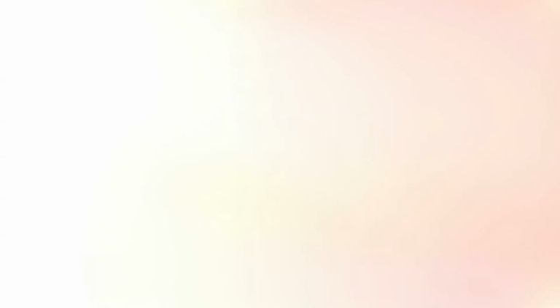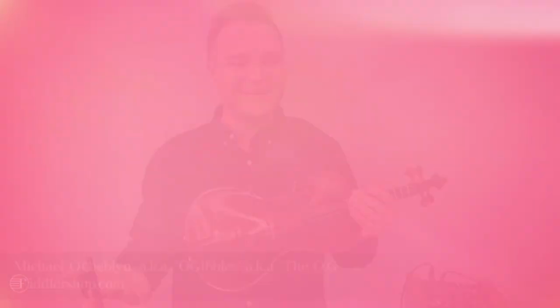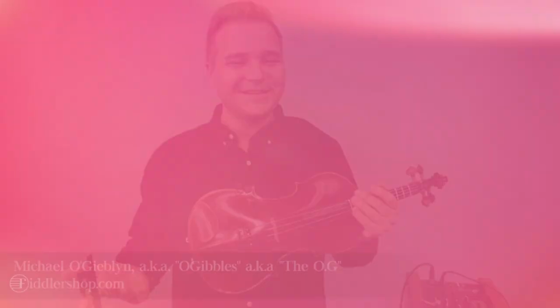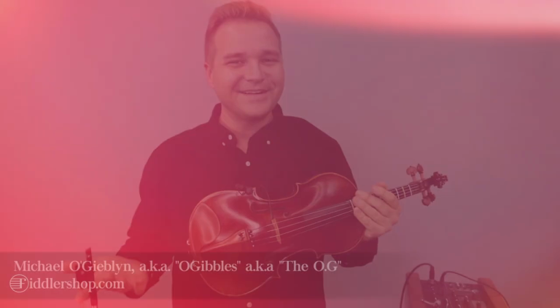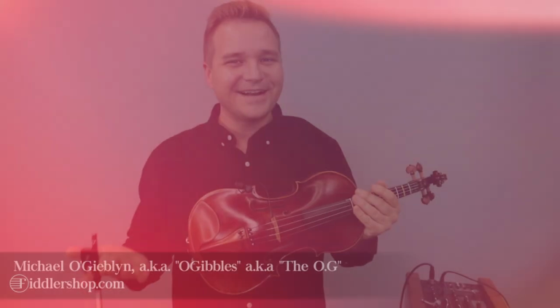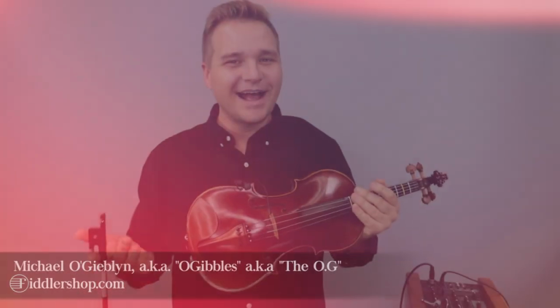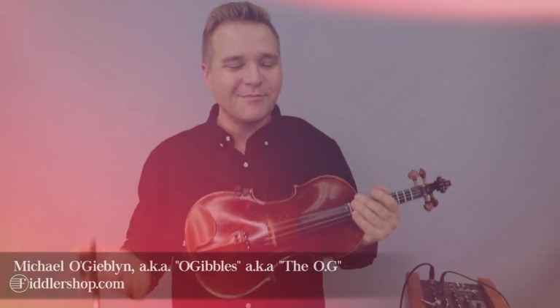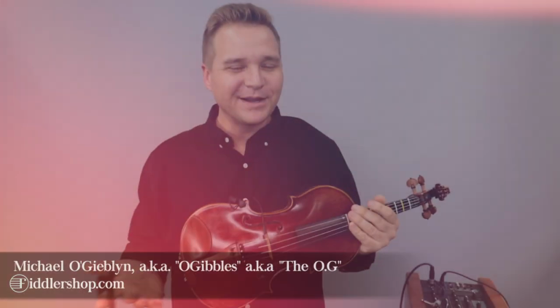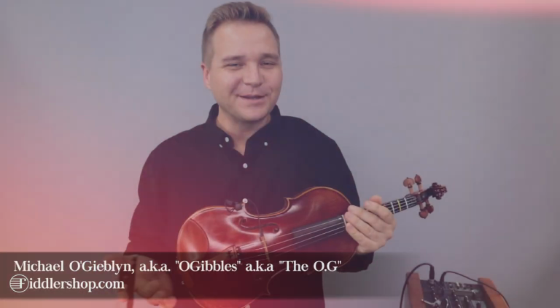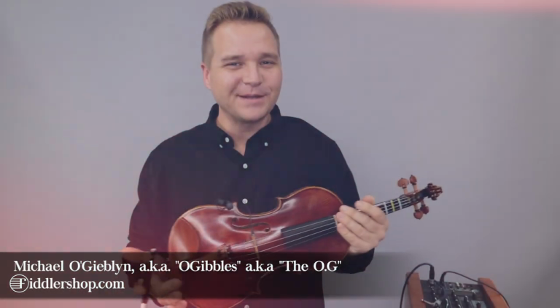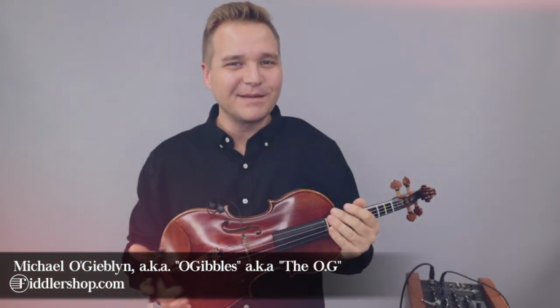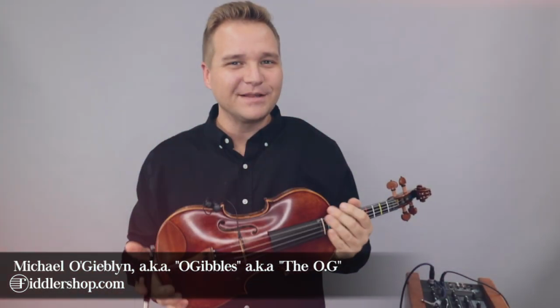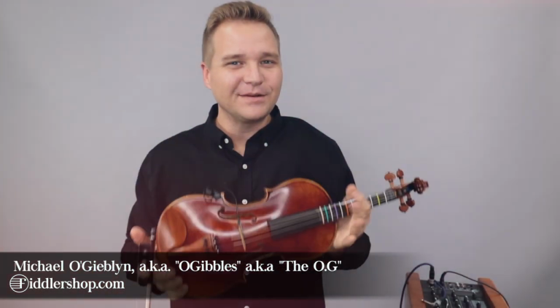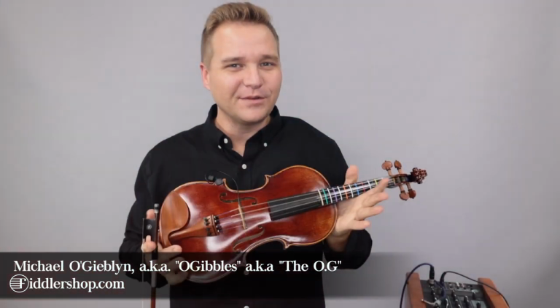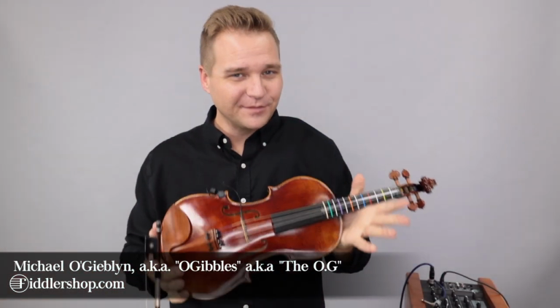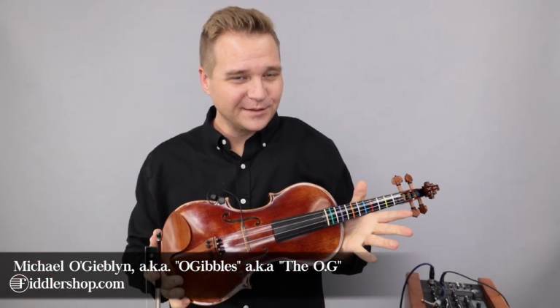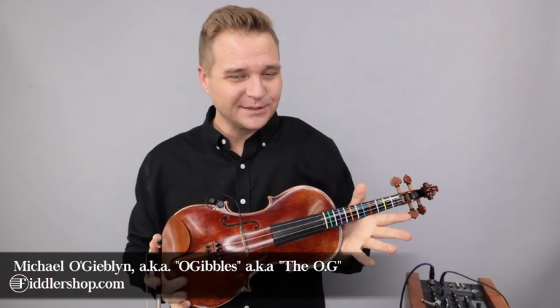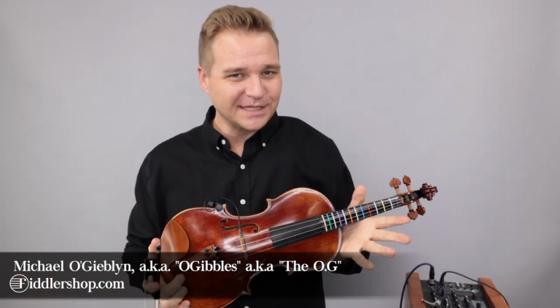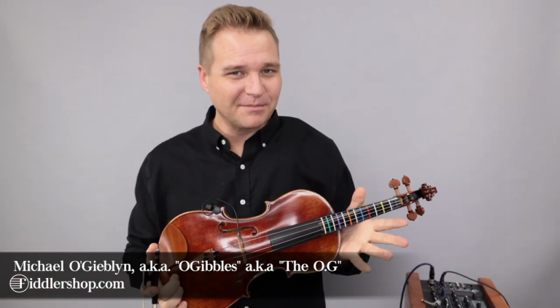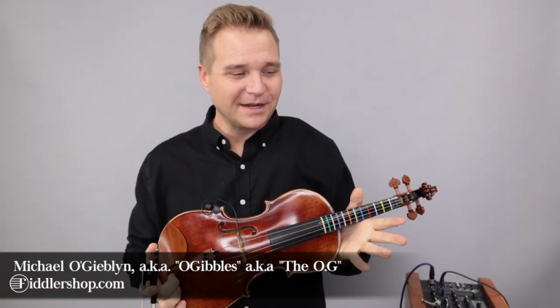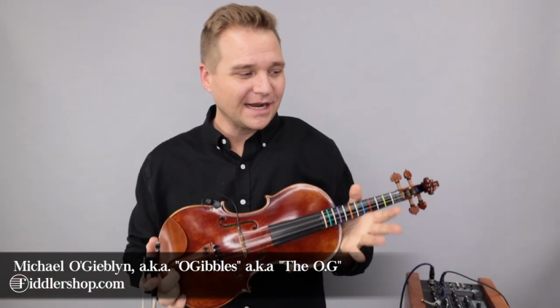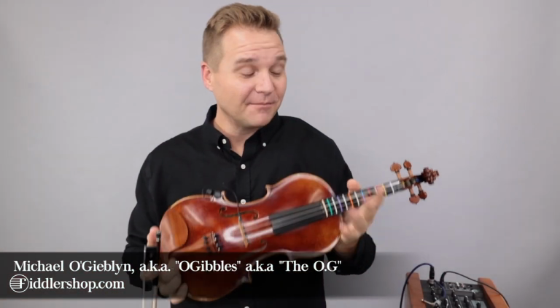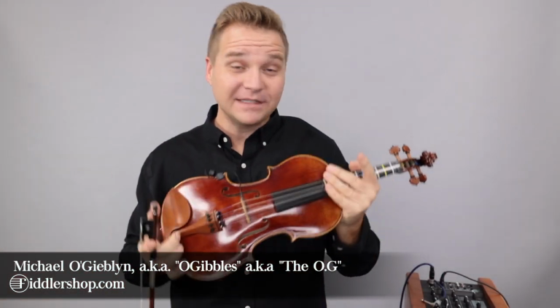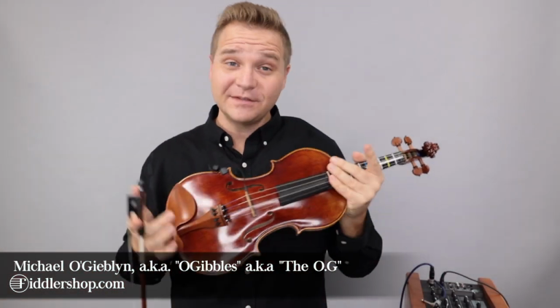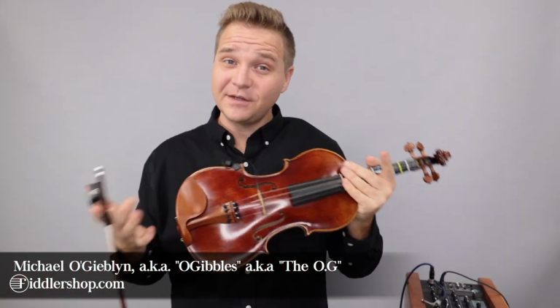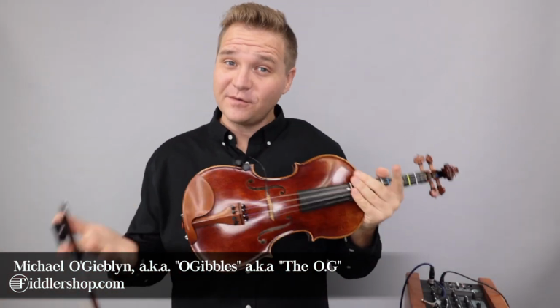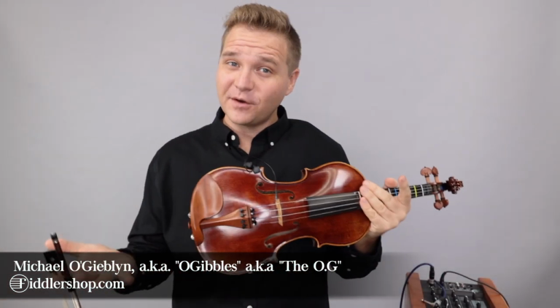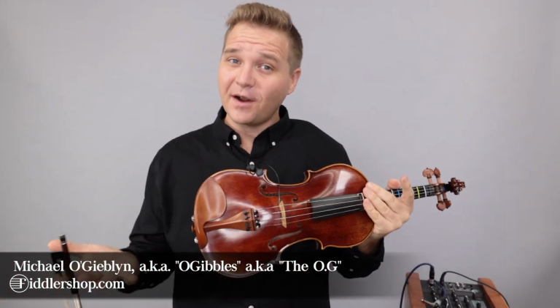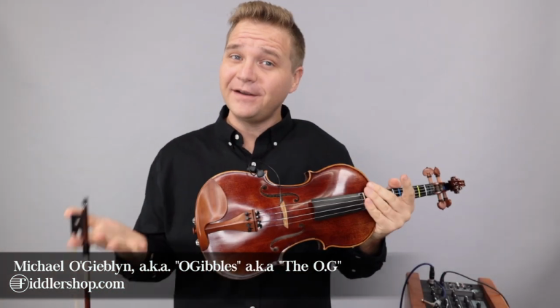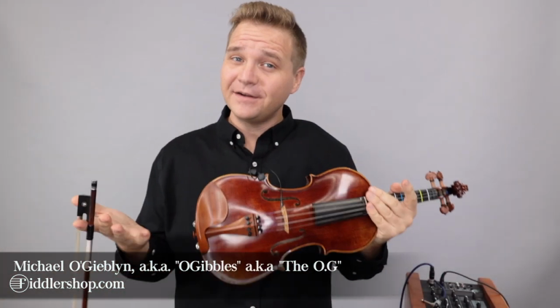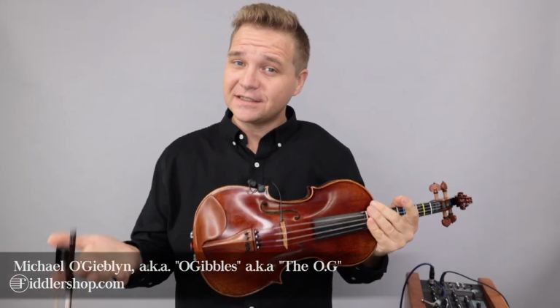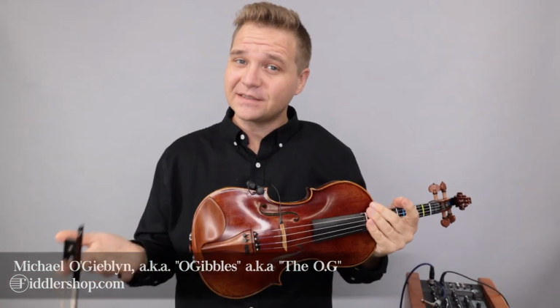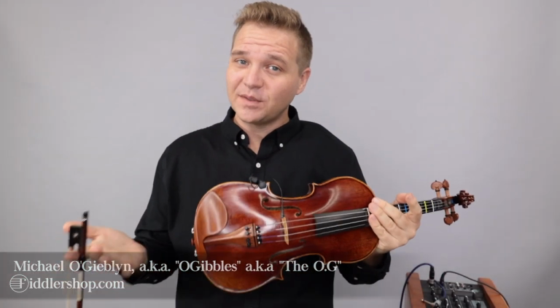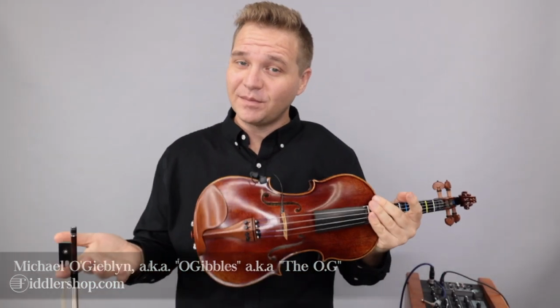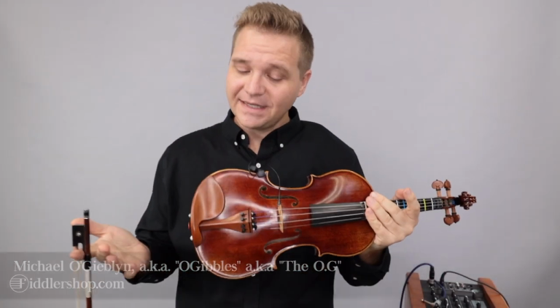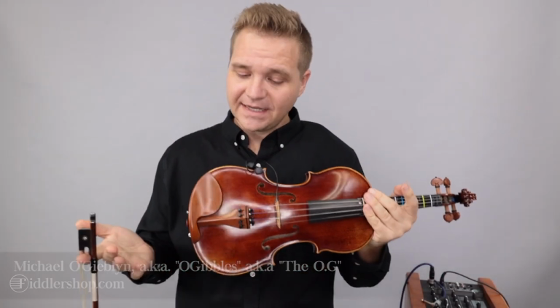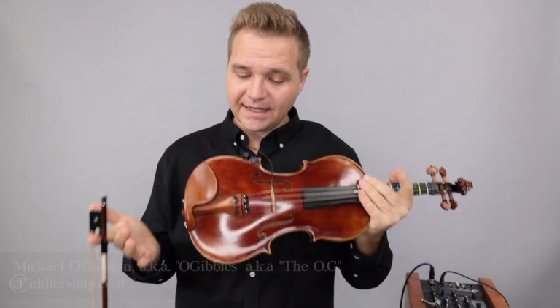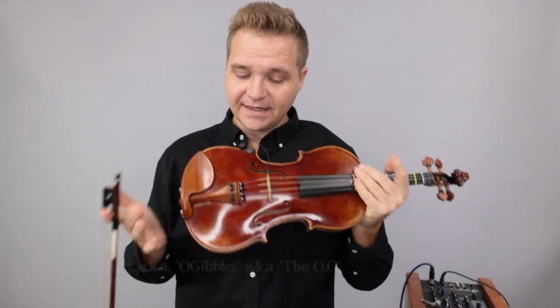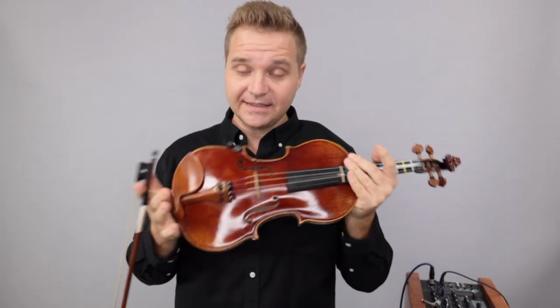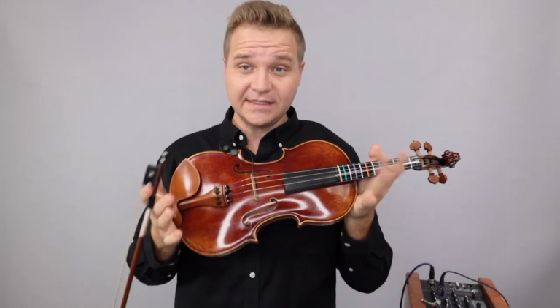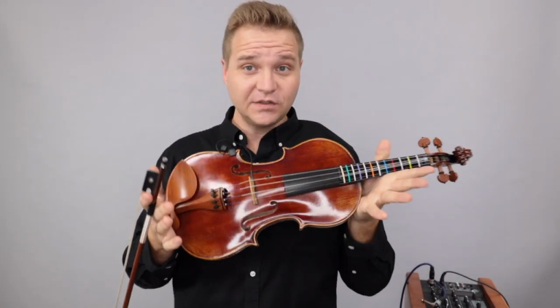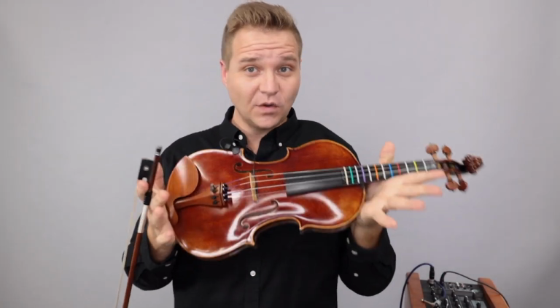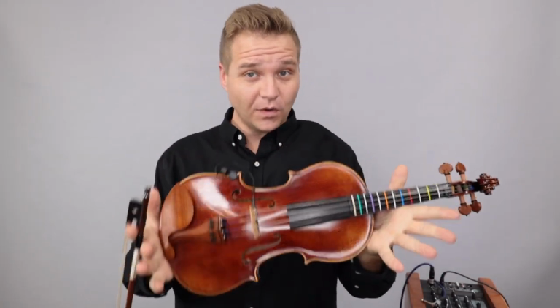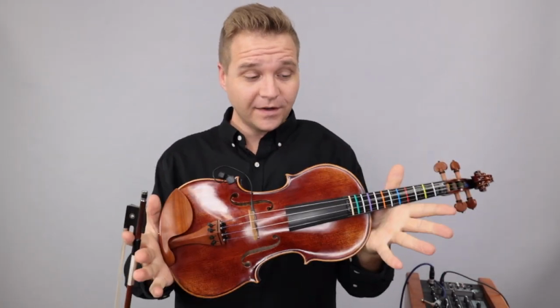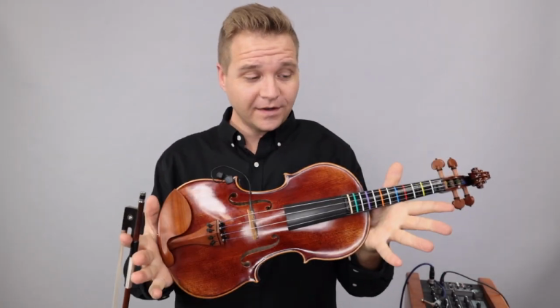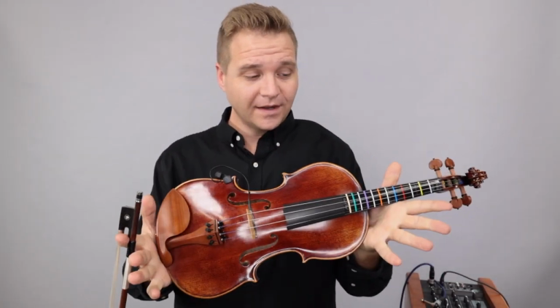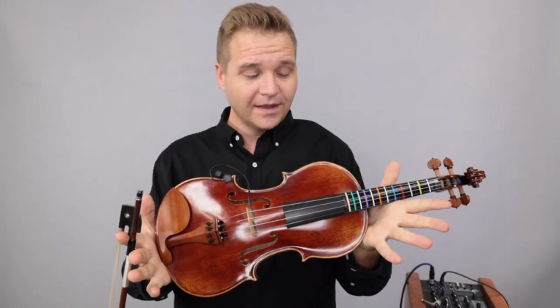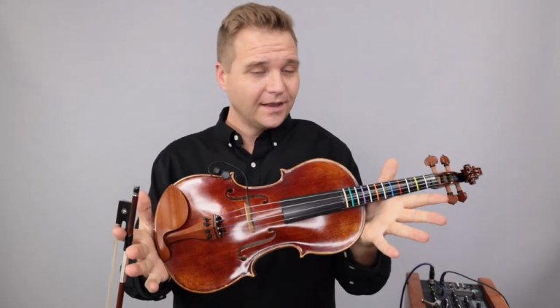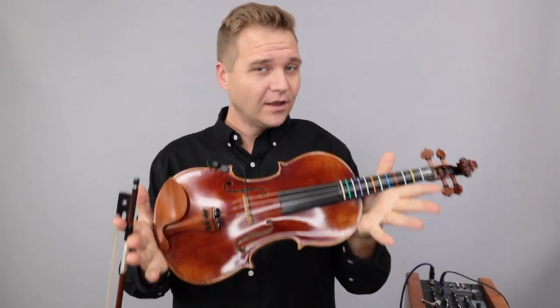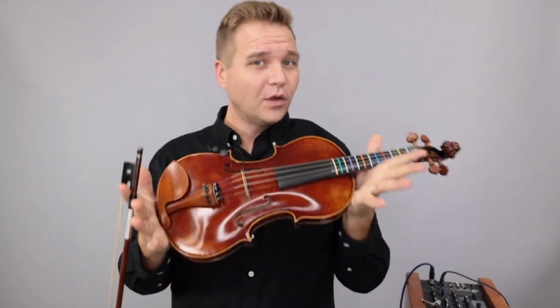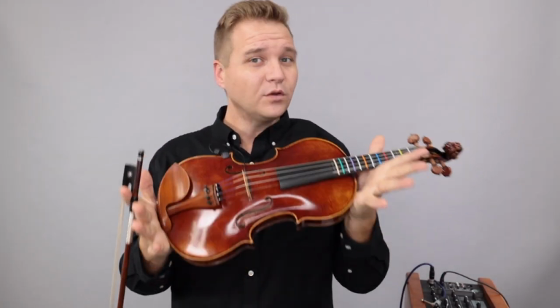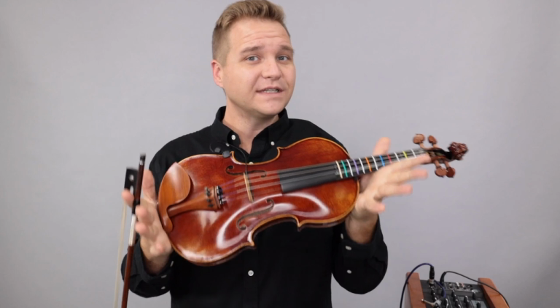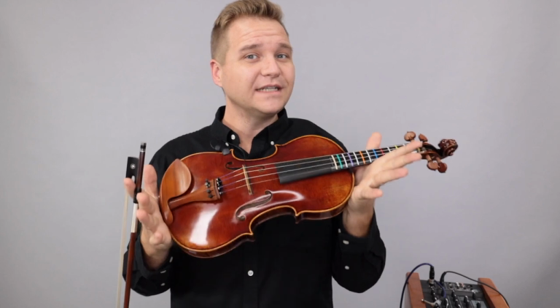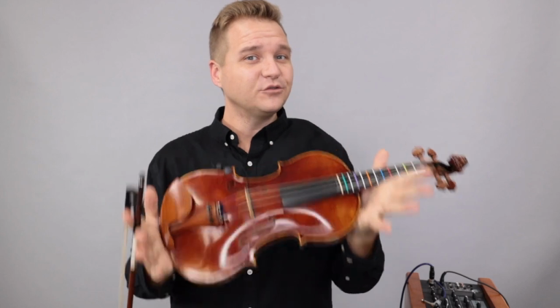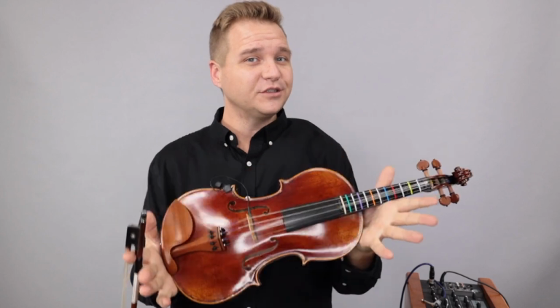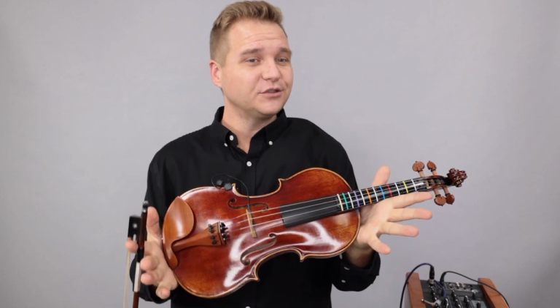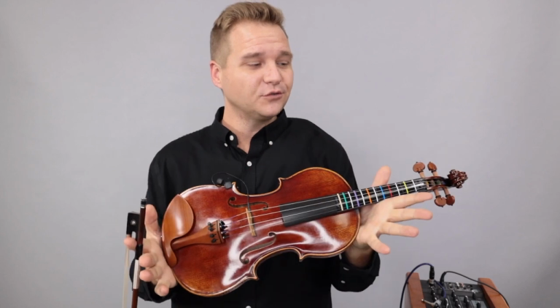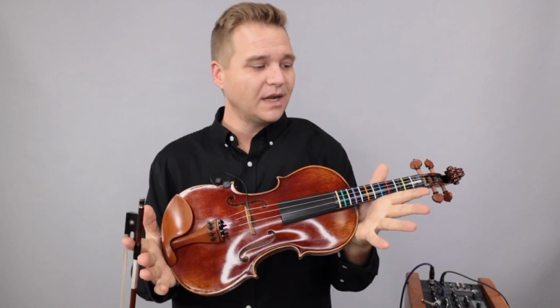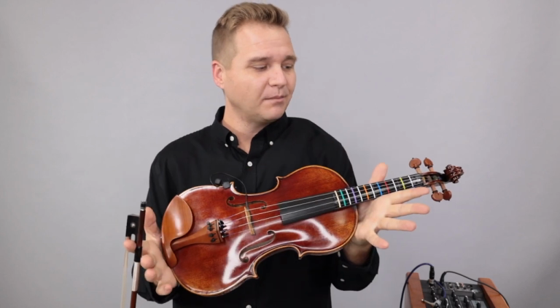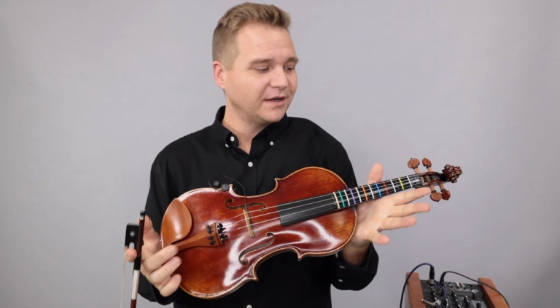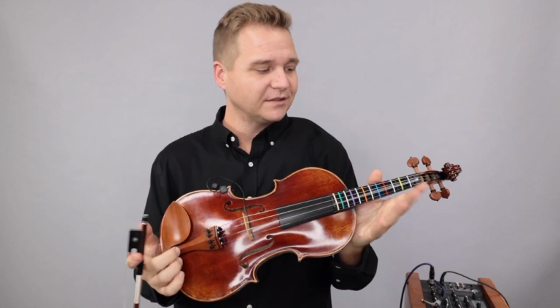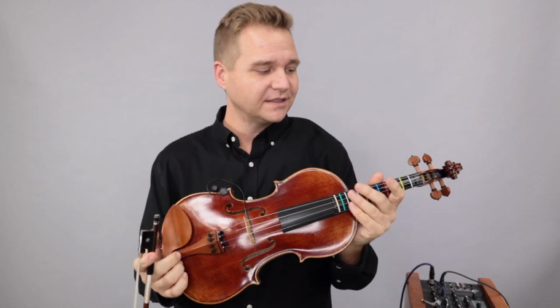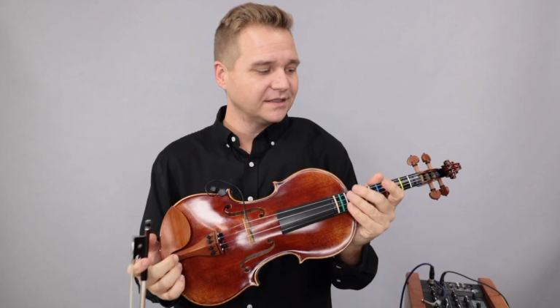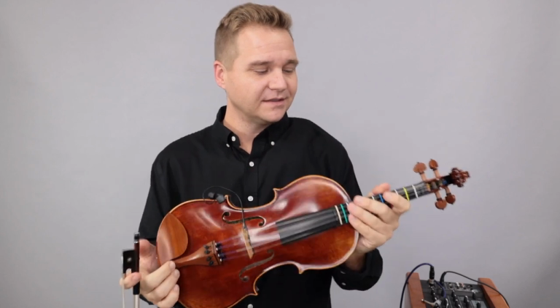Hello there, I'm Michael O'Giblin with FiddlerShop.com. This is a video for our dear customer Malika. This is your Holstein traditional Red Mendelssohn.